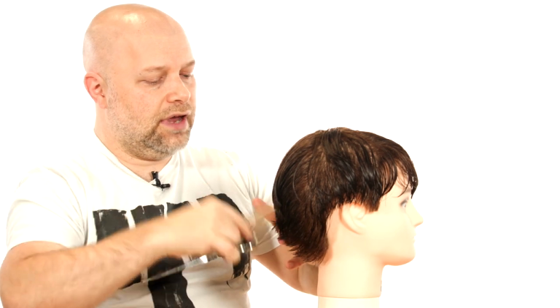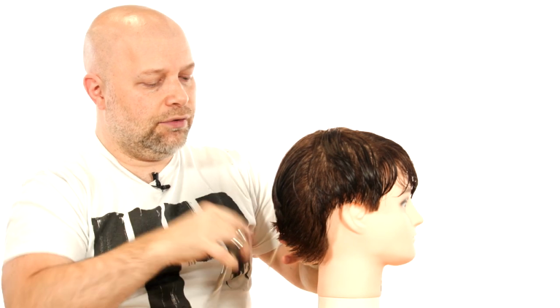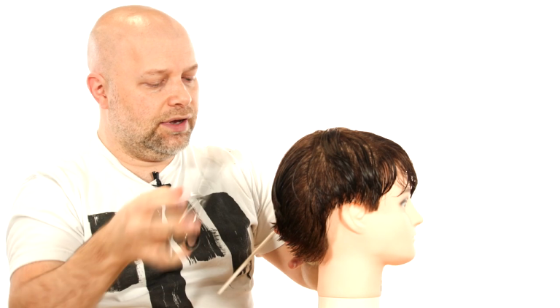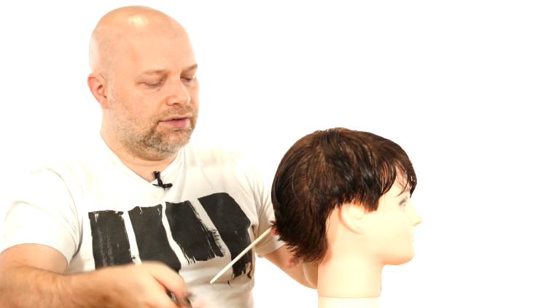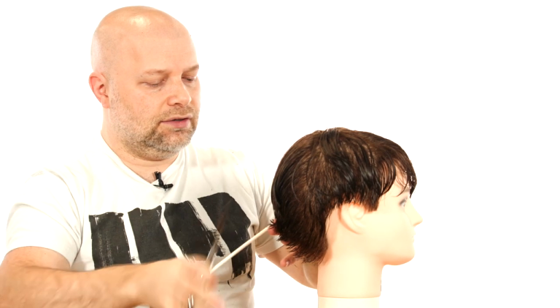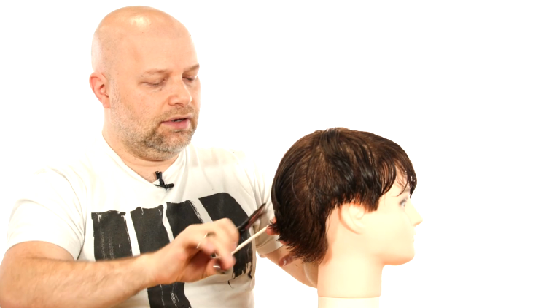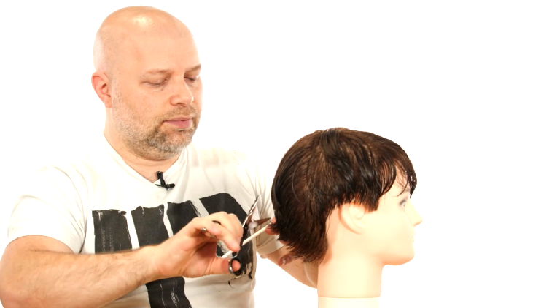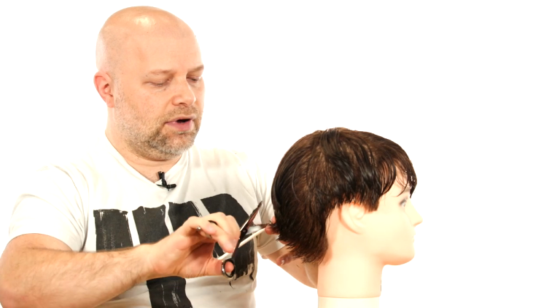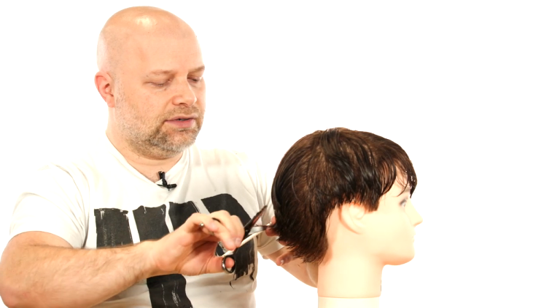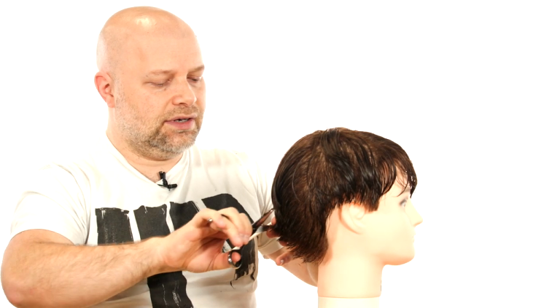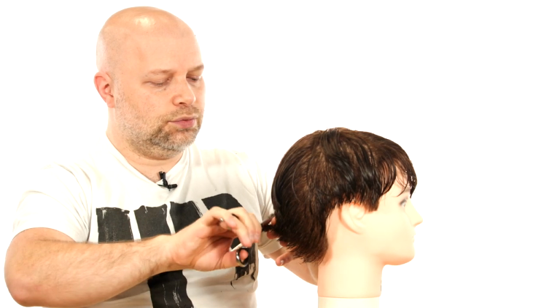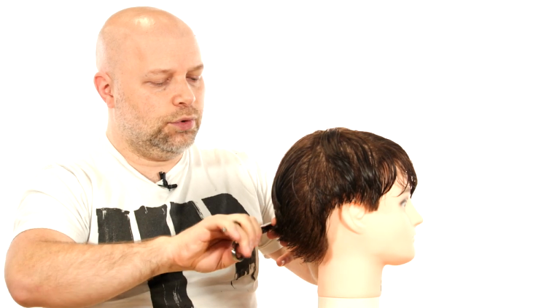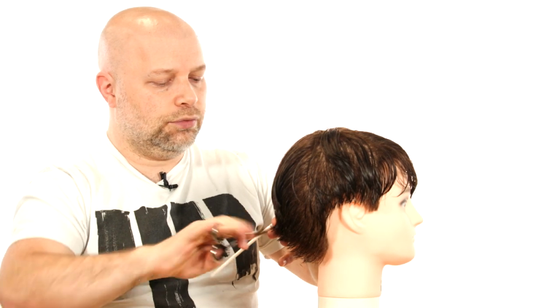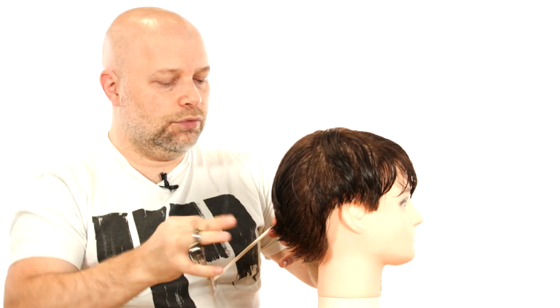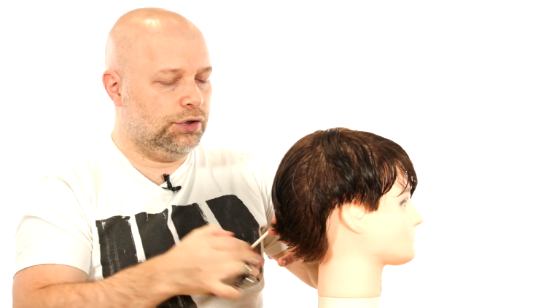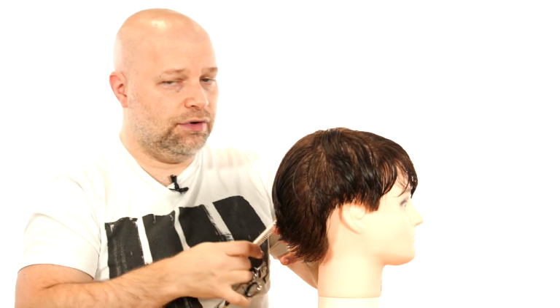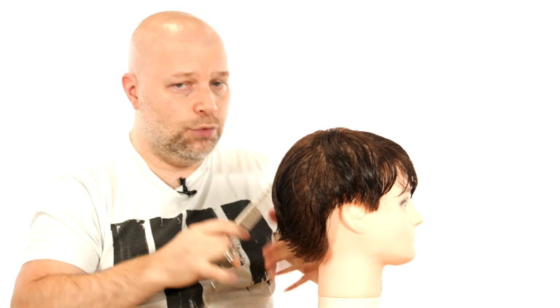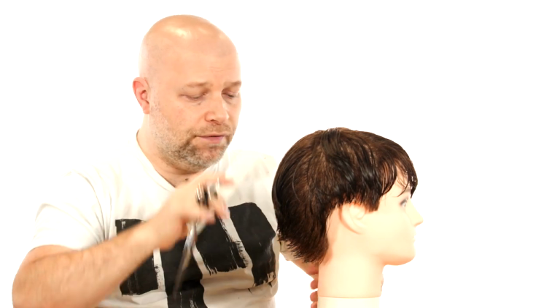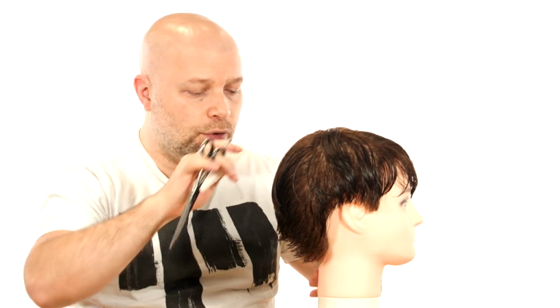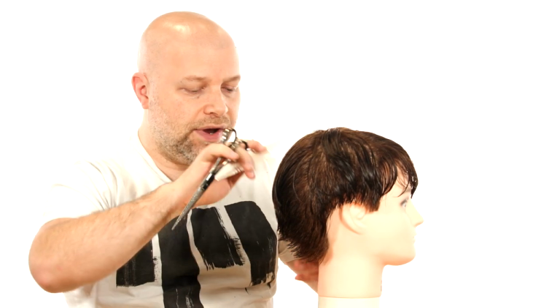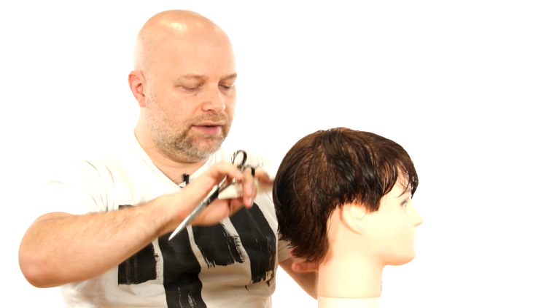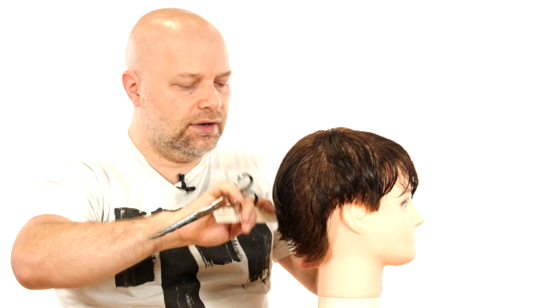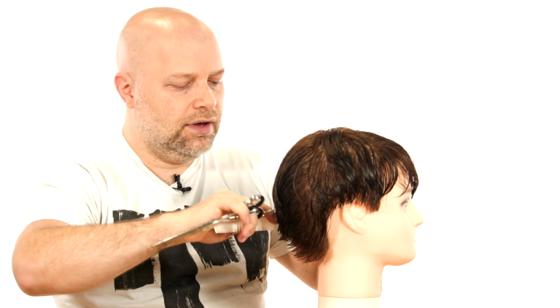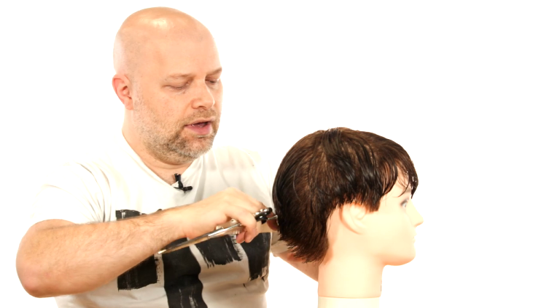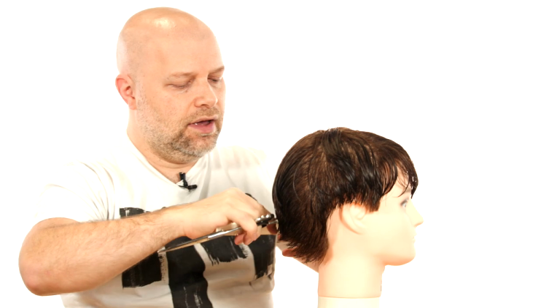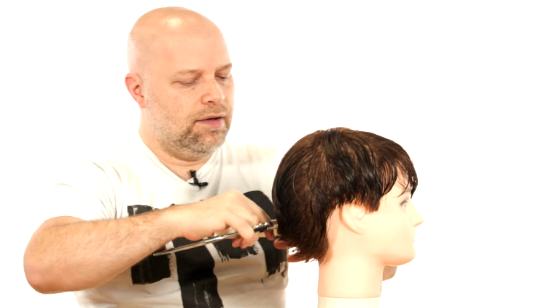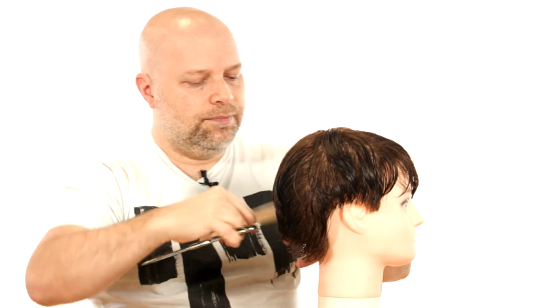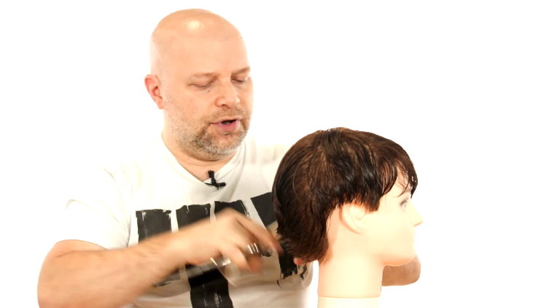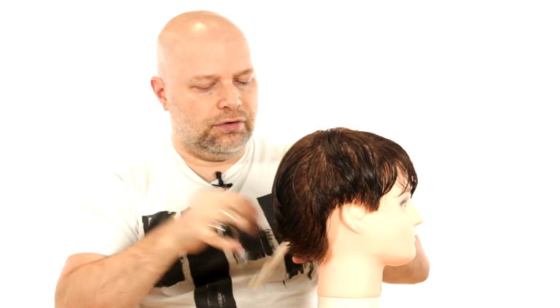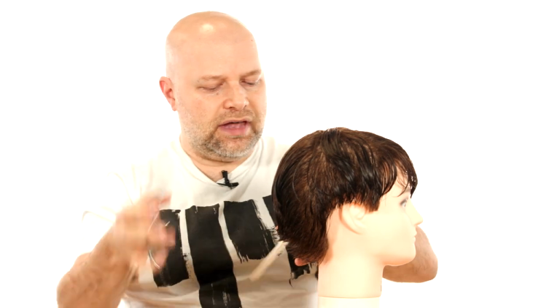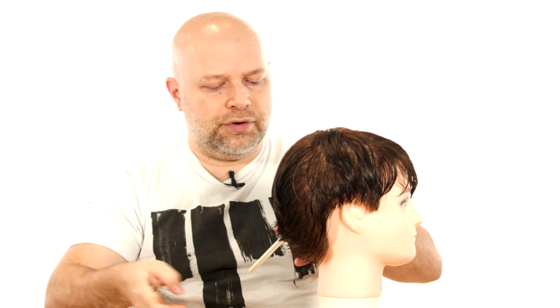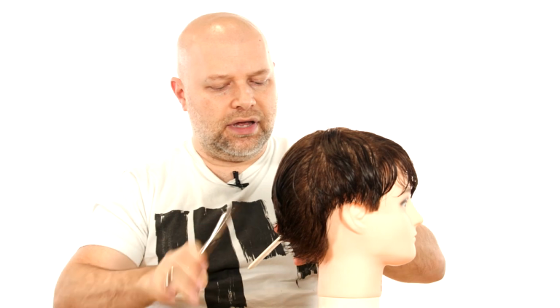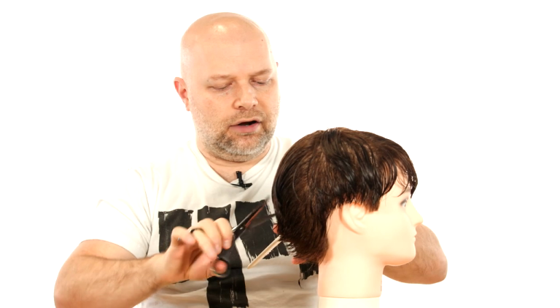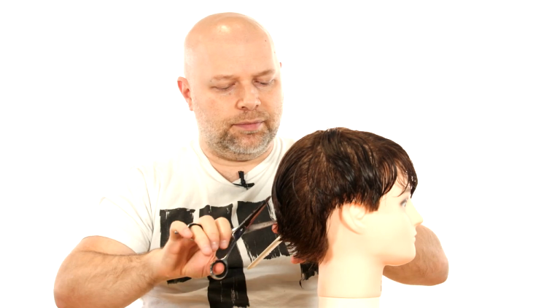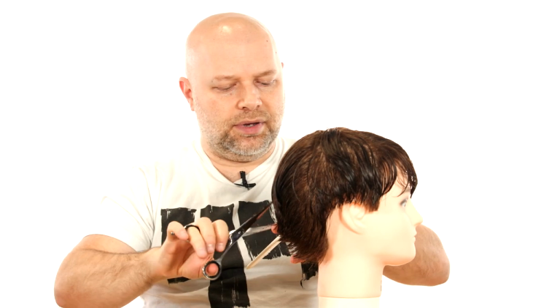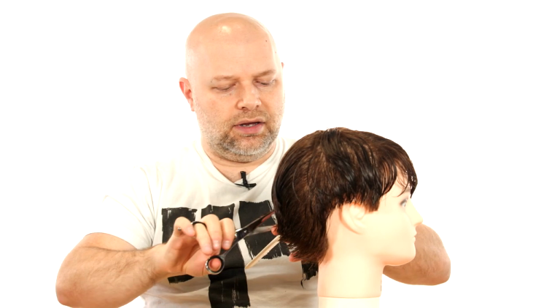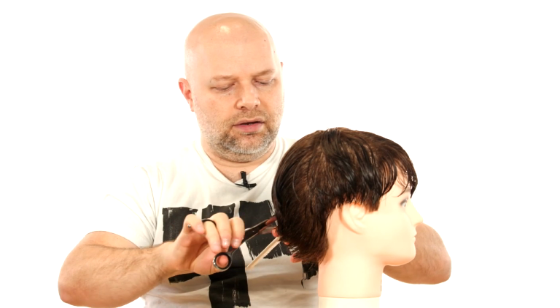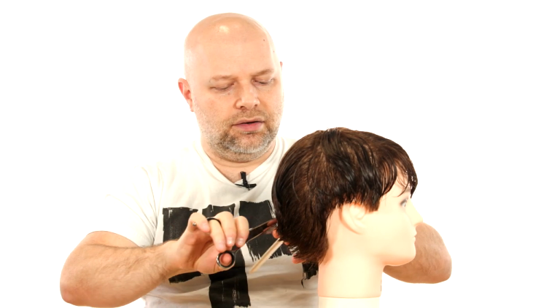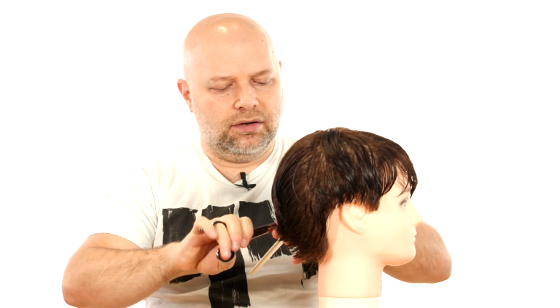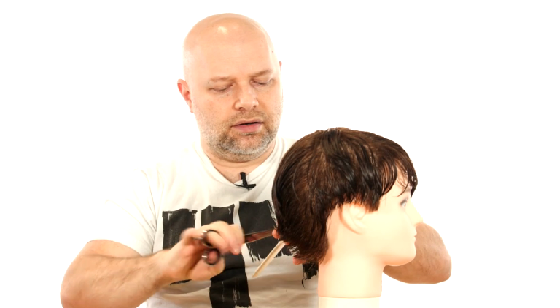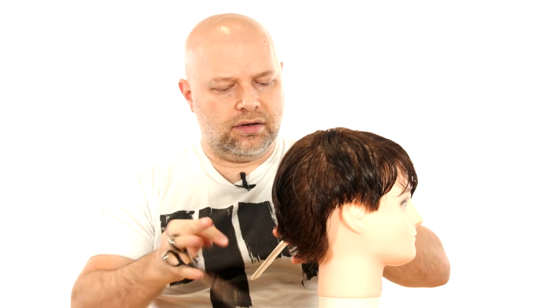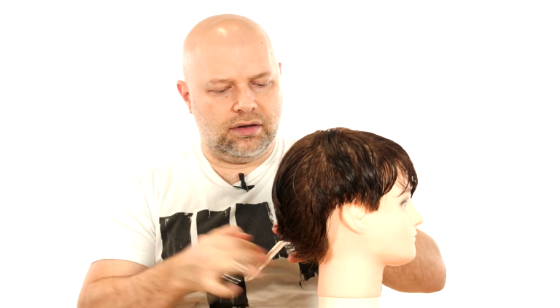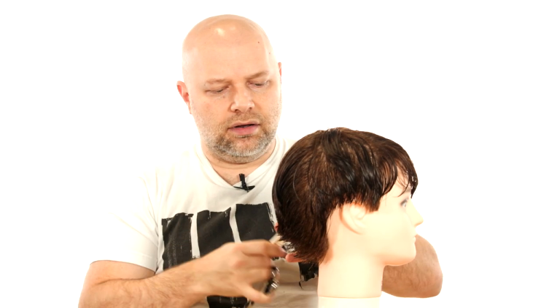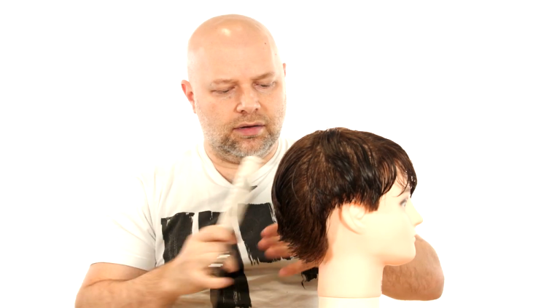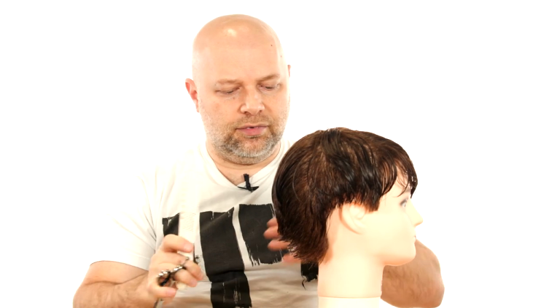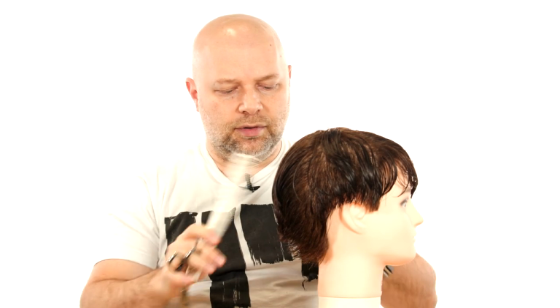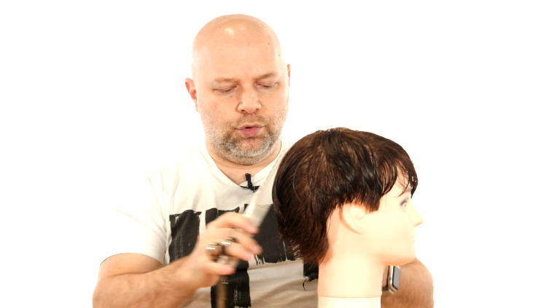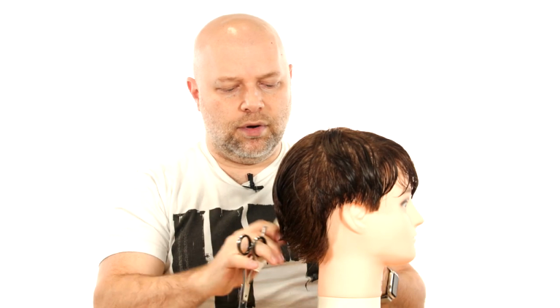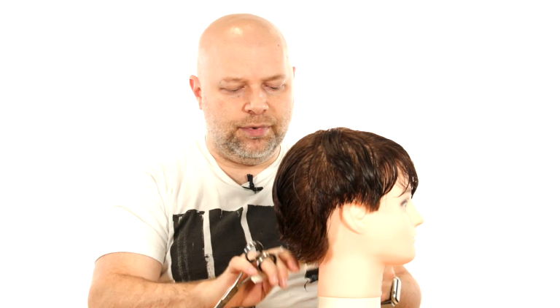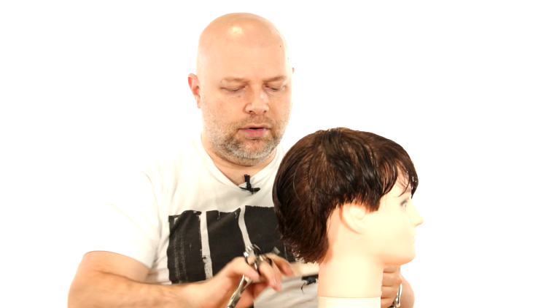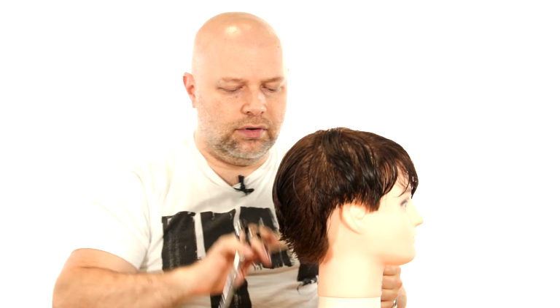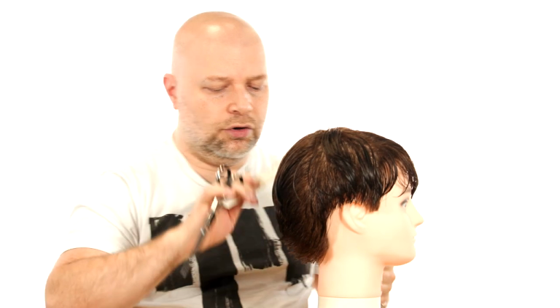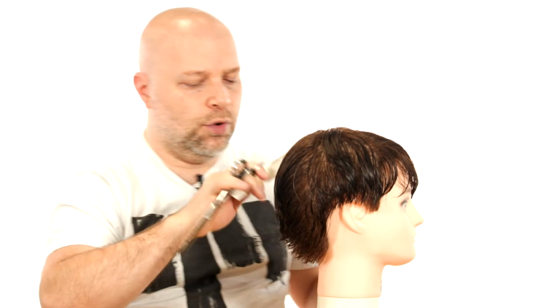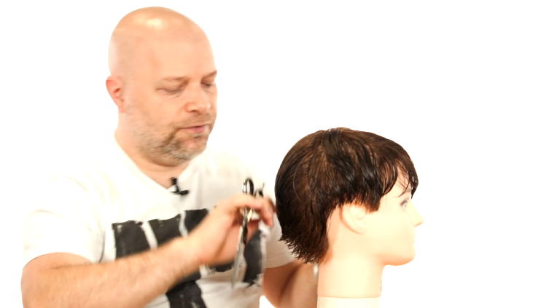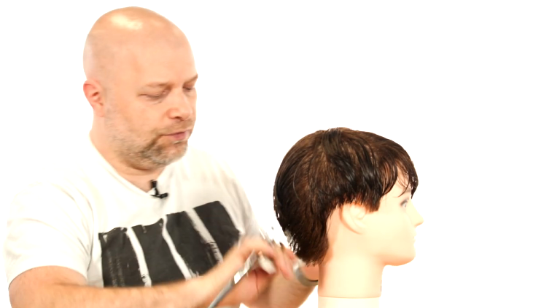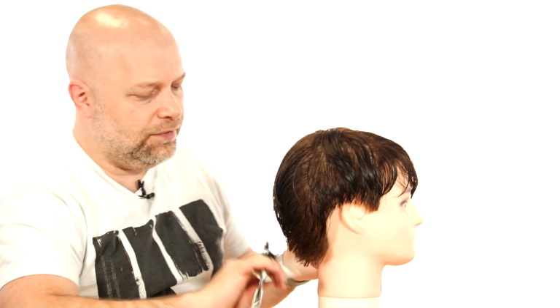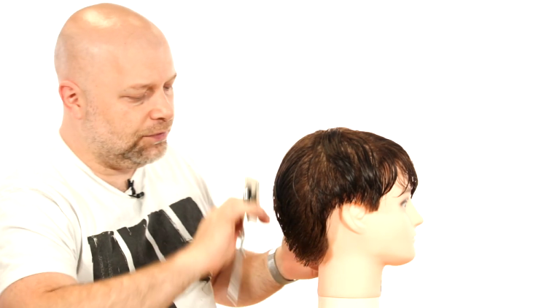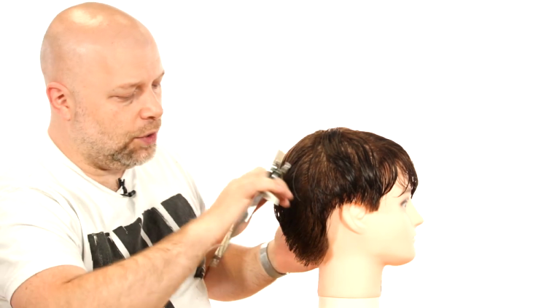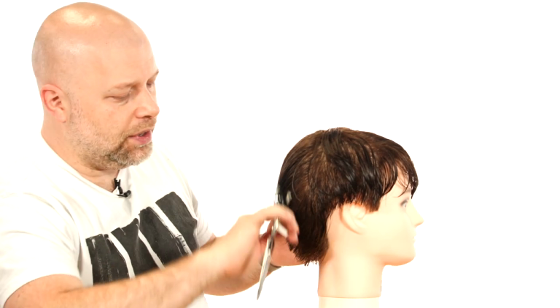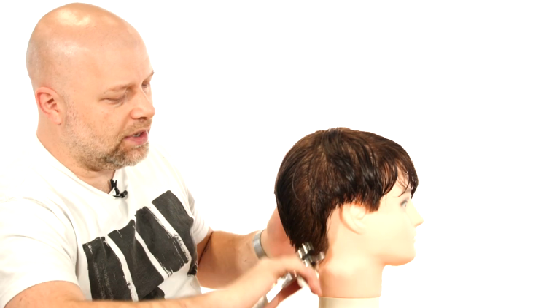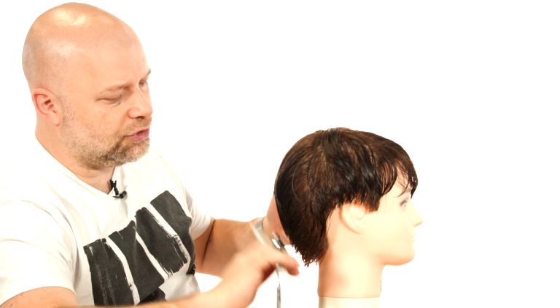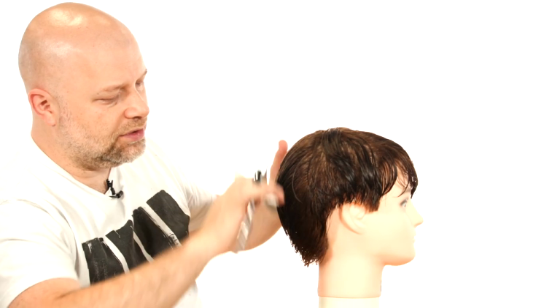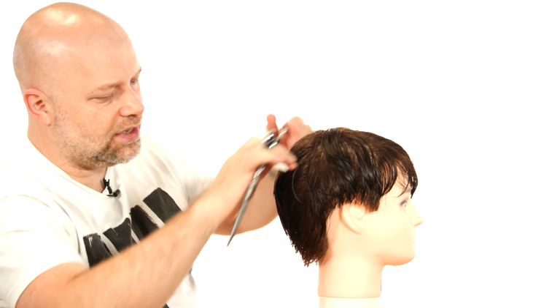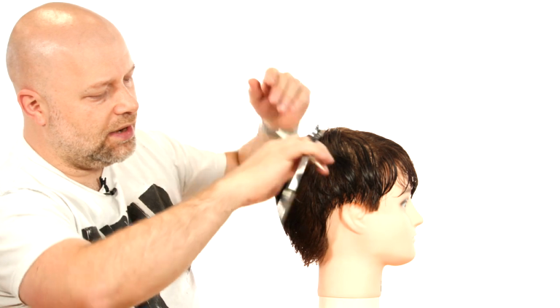That's how it's done with layering. Layering is the process where you're removing weight but allowing the hair to be a little more free flowing, rather than cutting it and making it very thin.